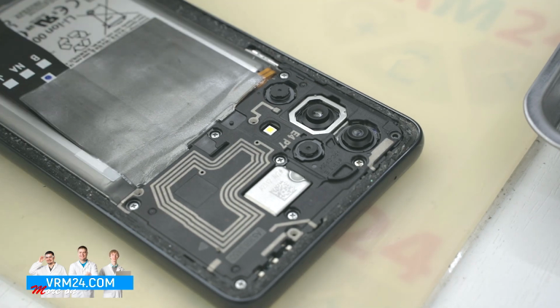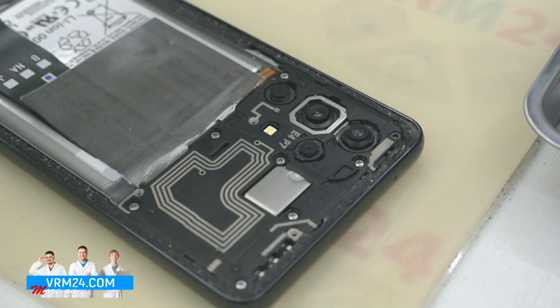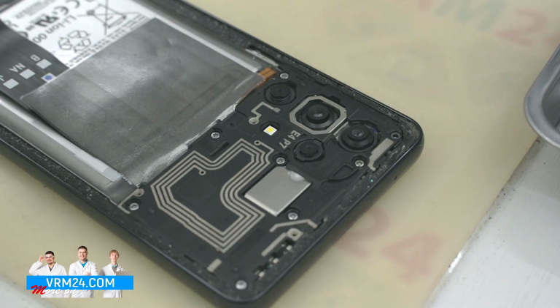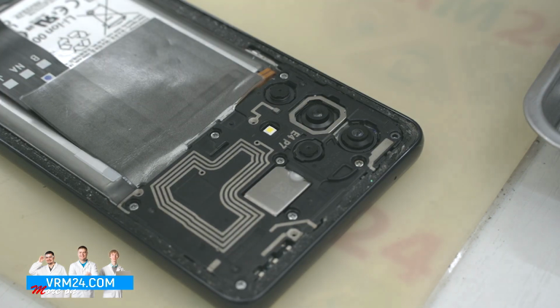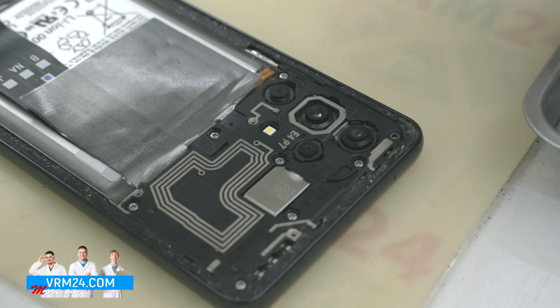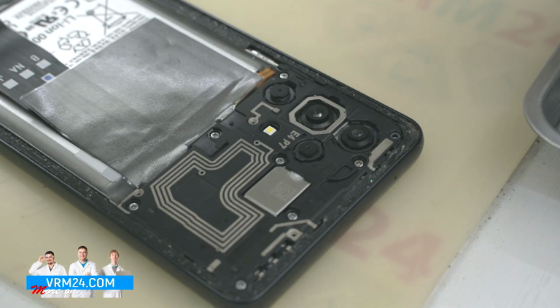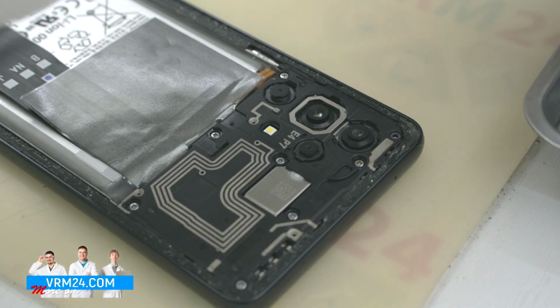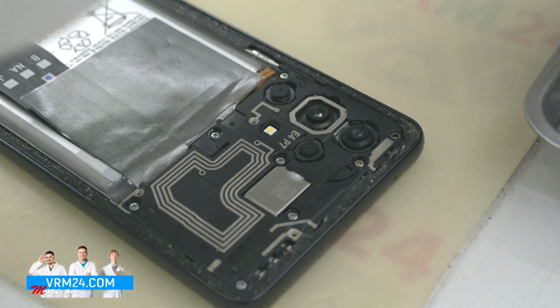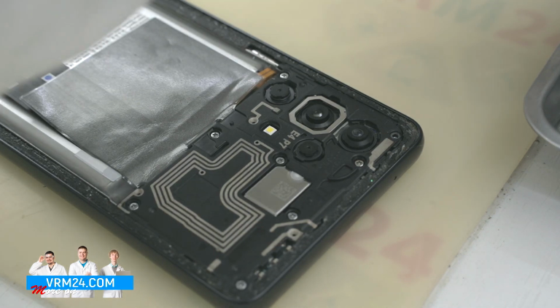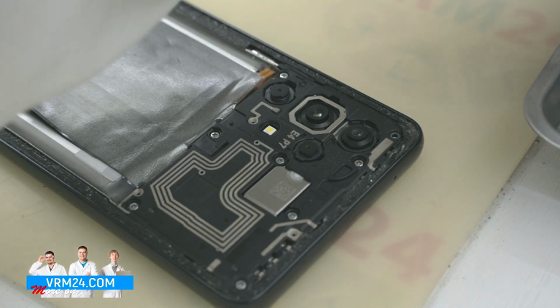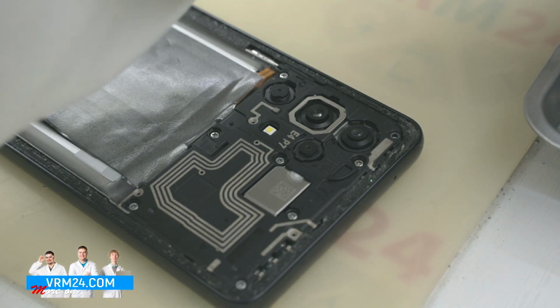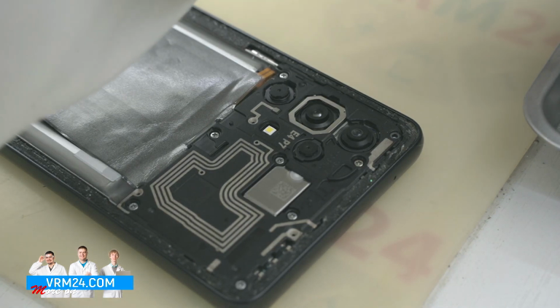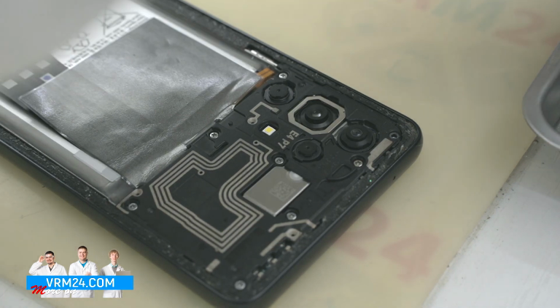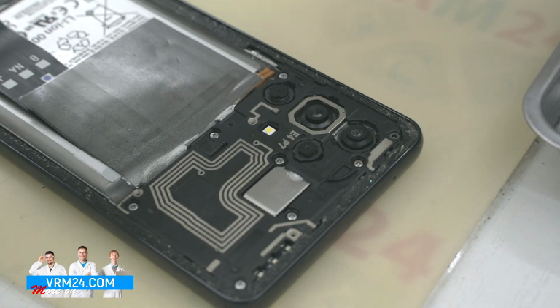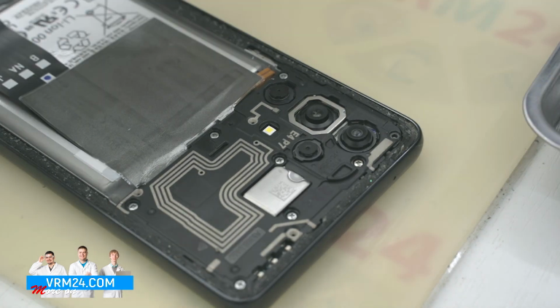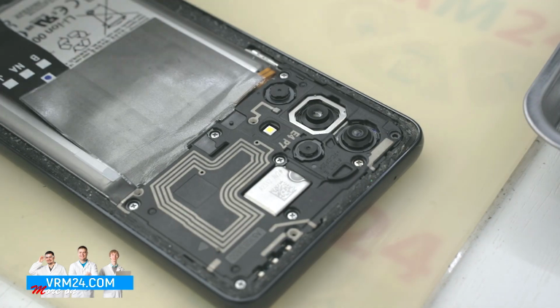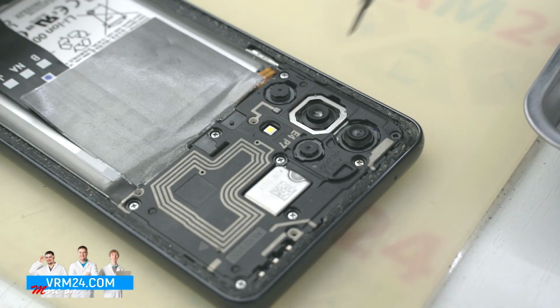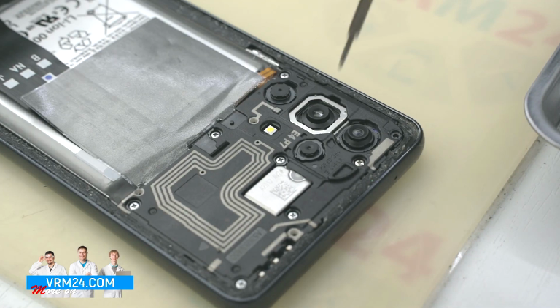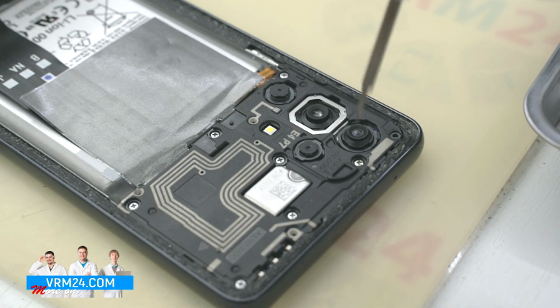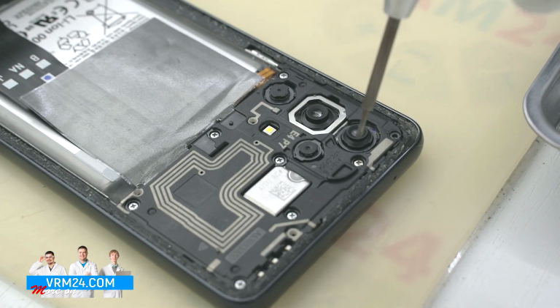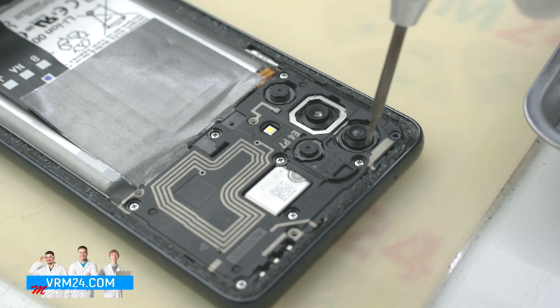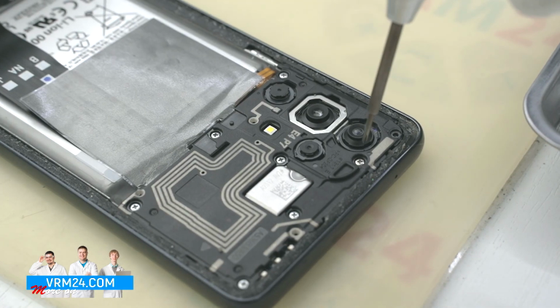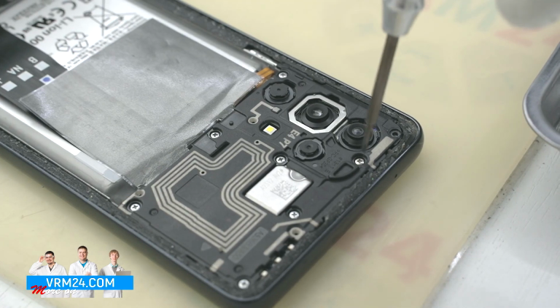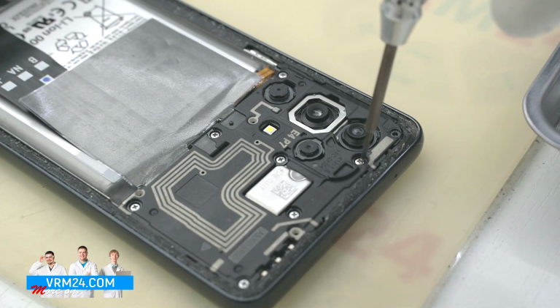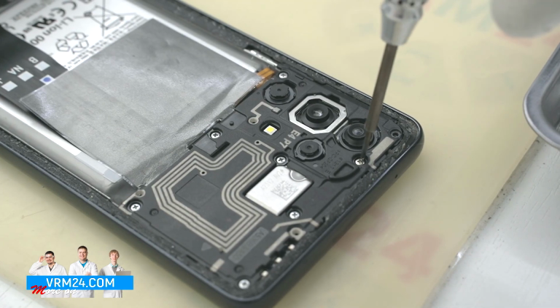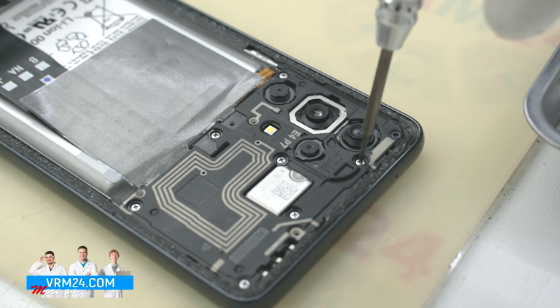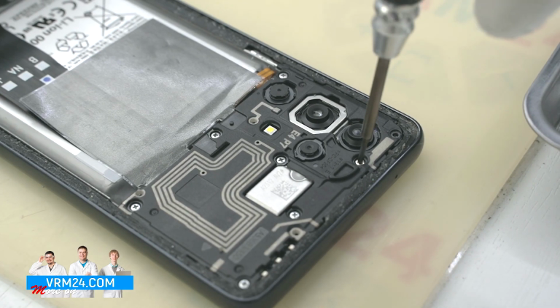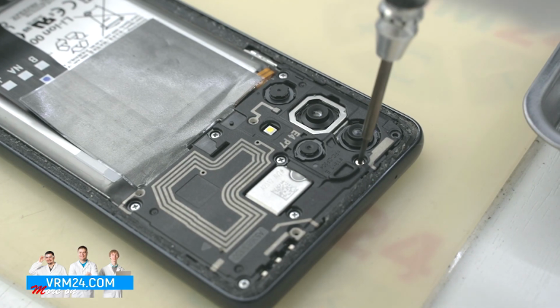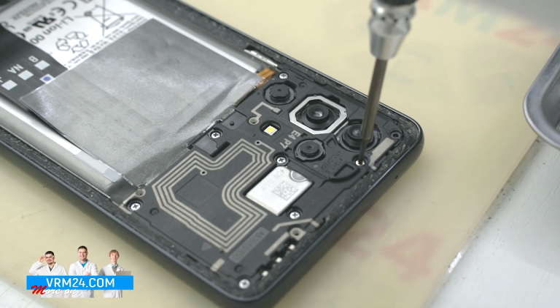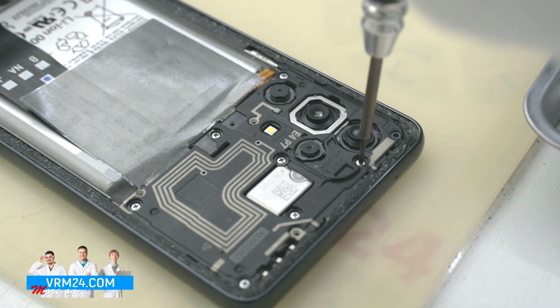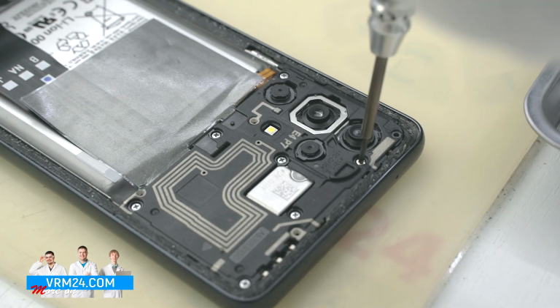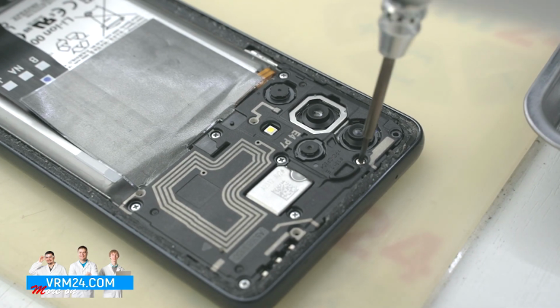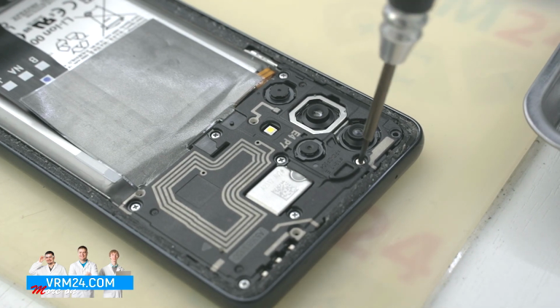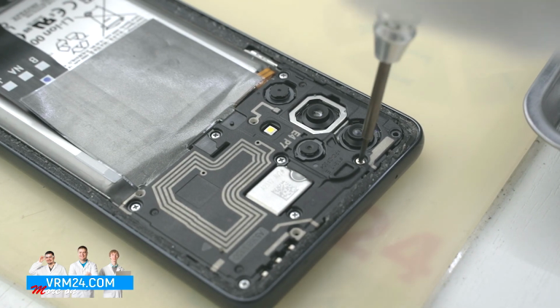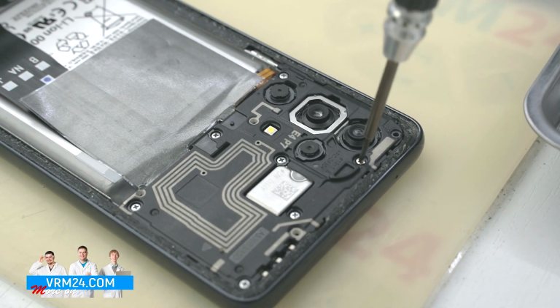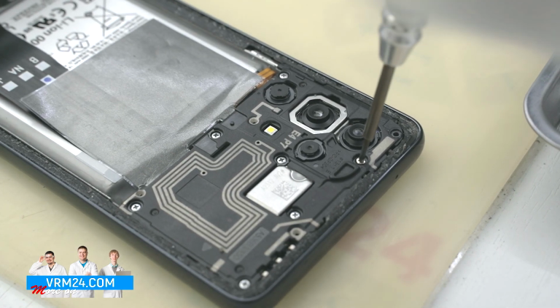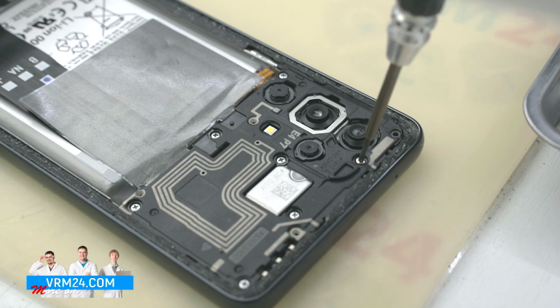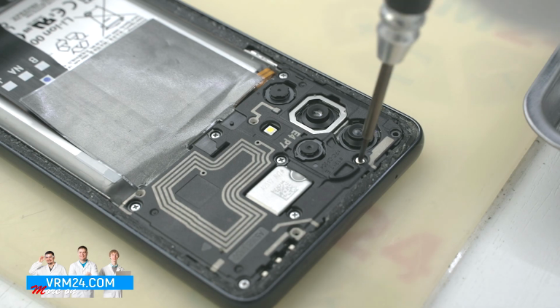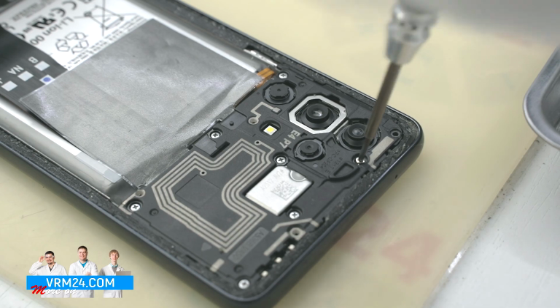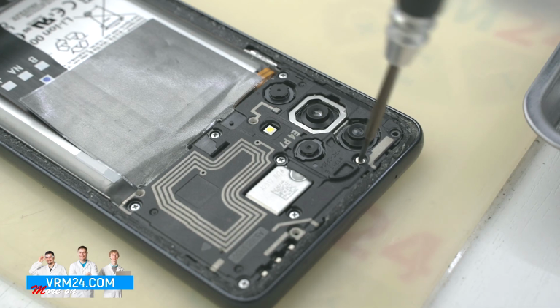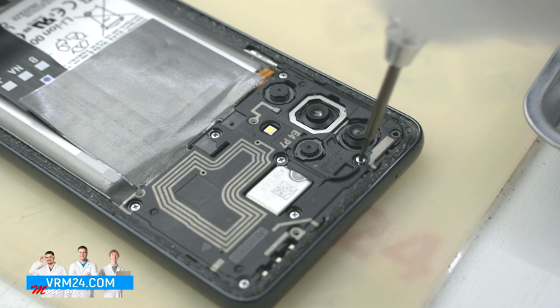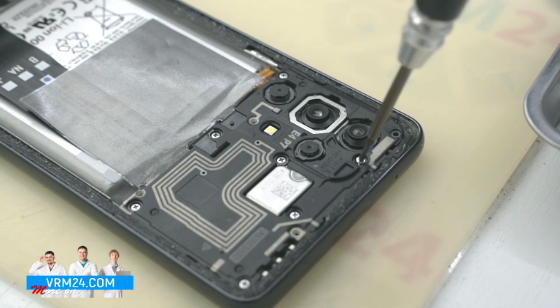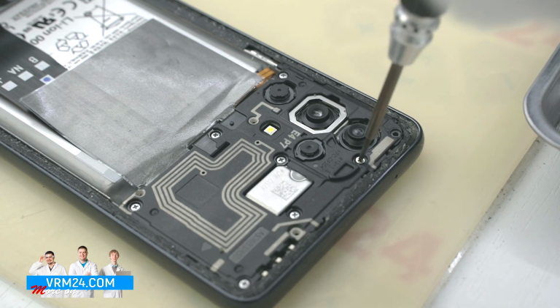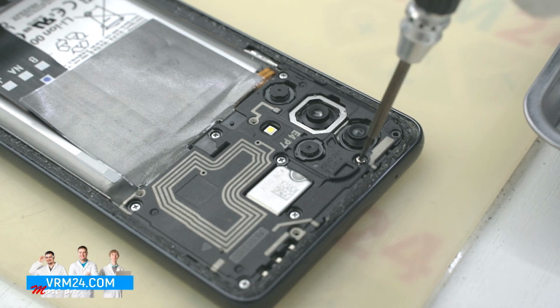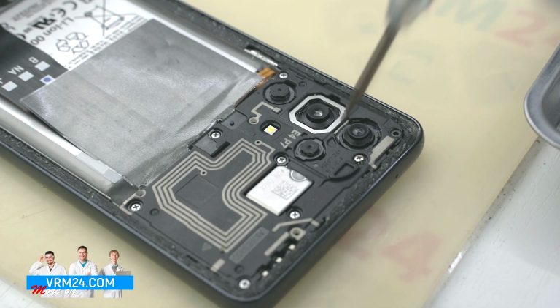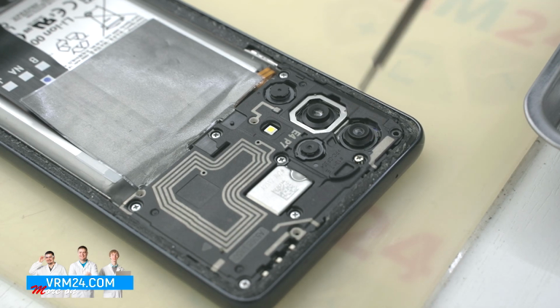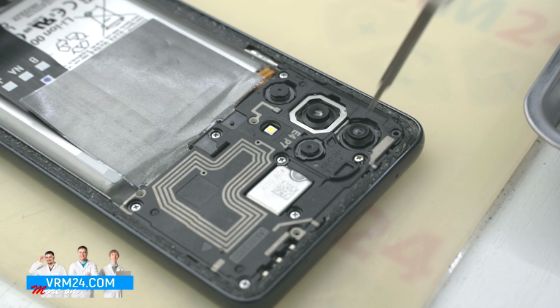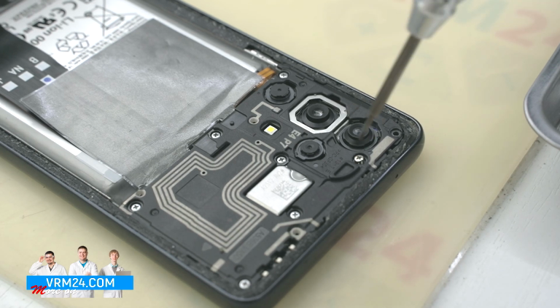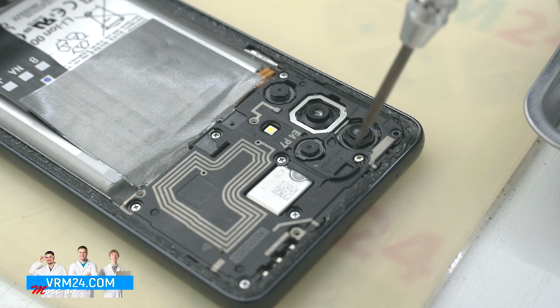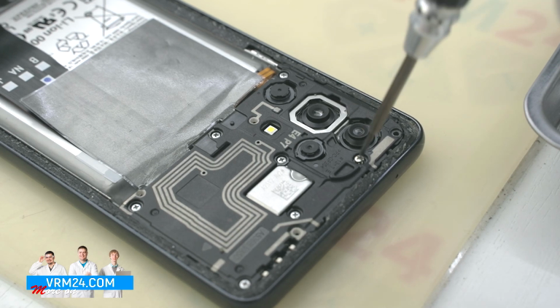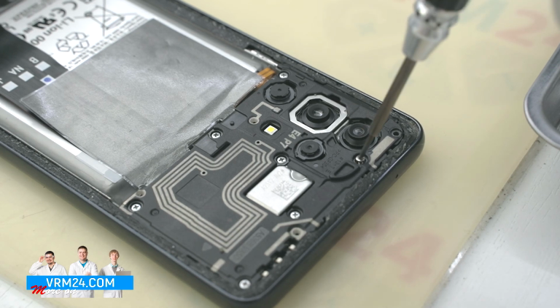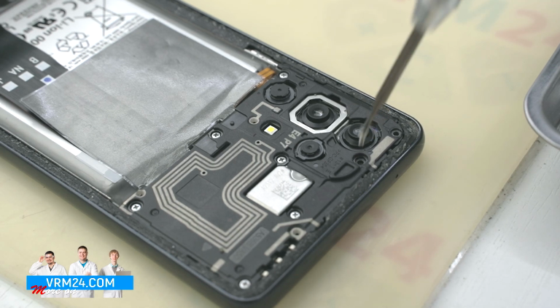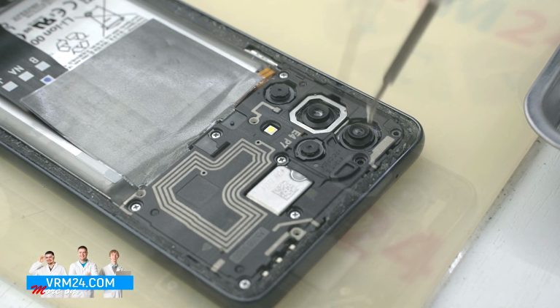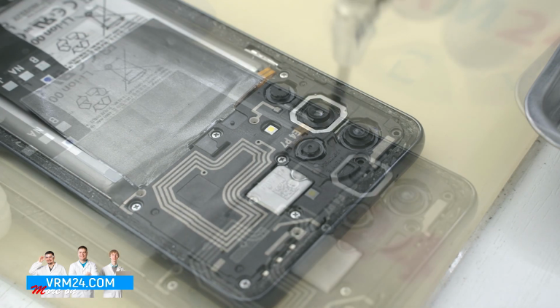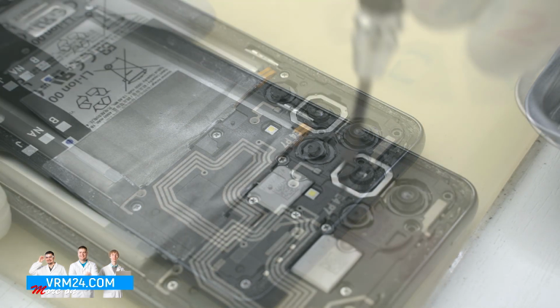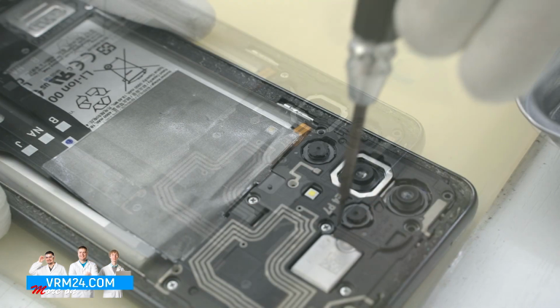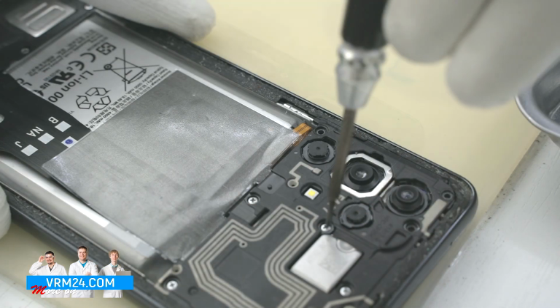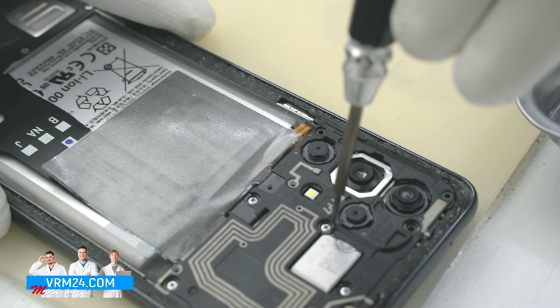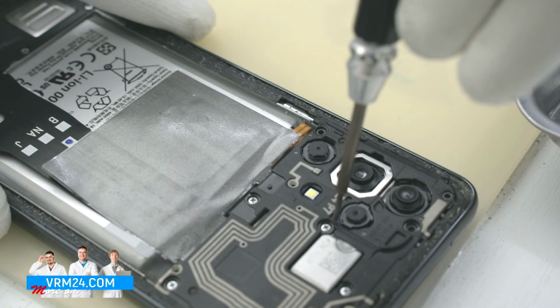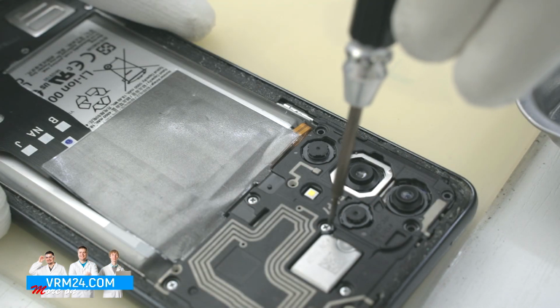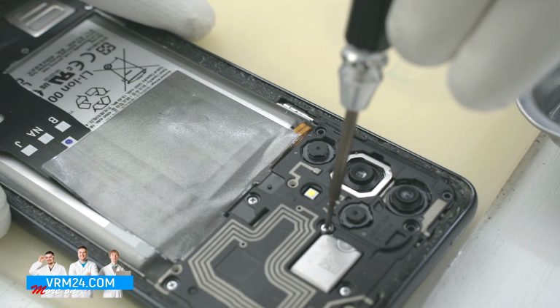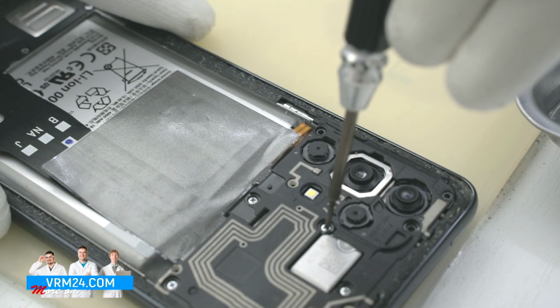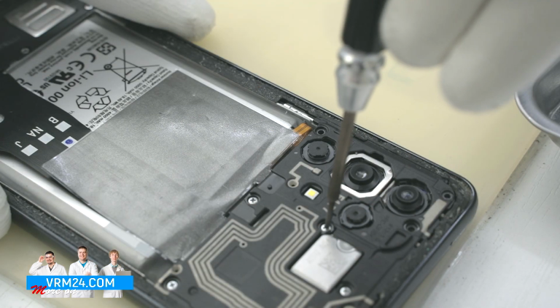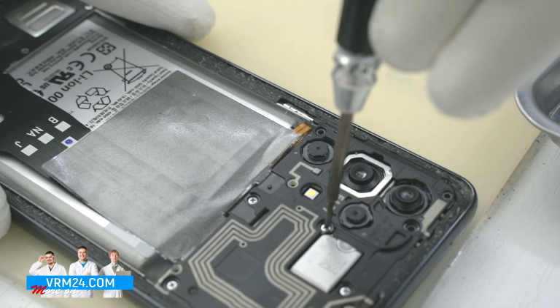Please note that one screw is different in size, so you need to remember its location so as not to be confused when reassembling.